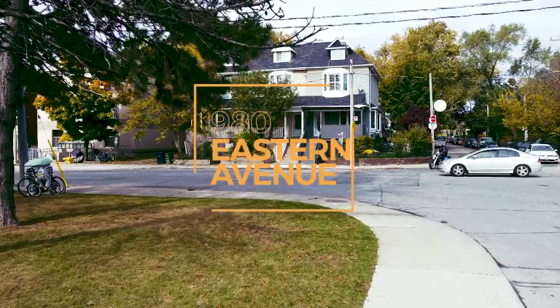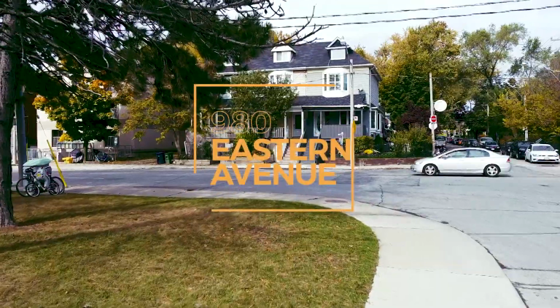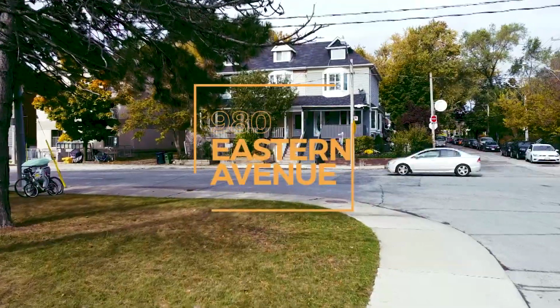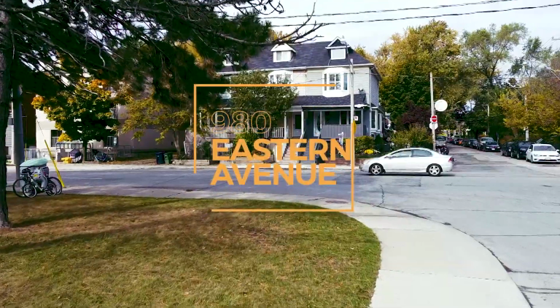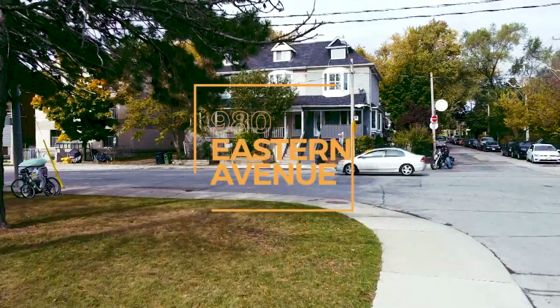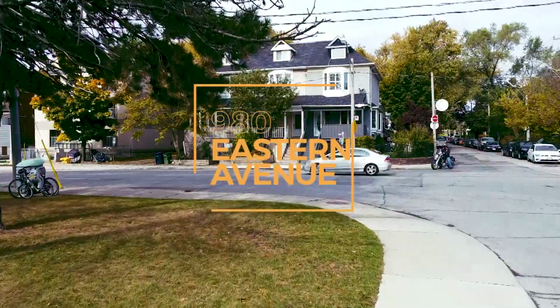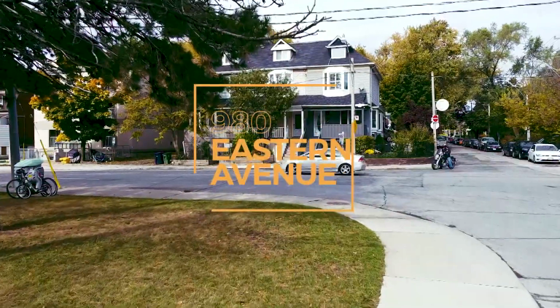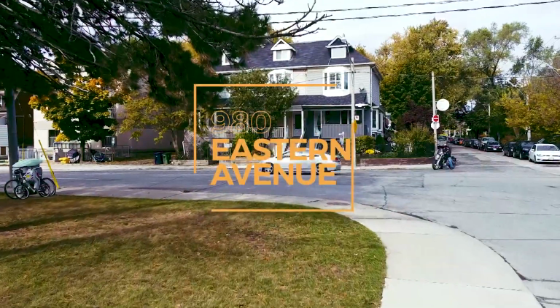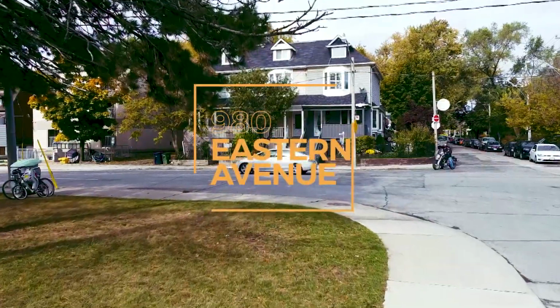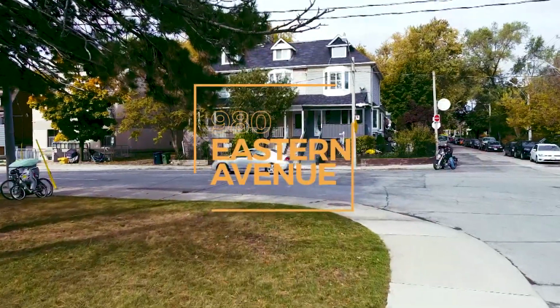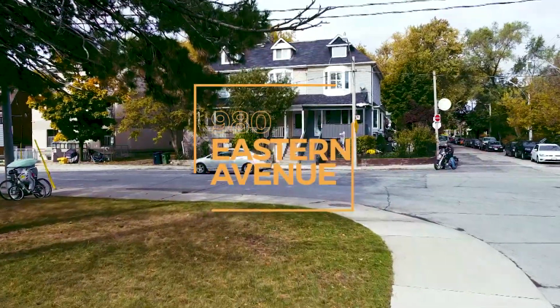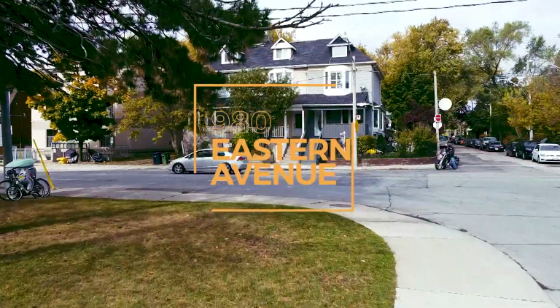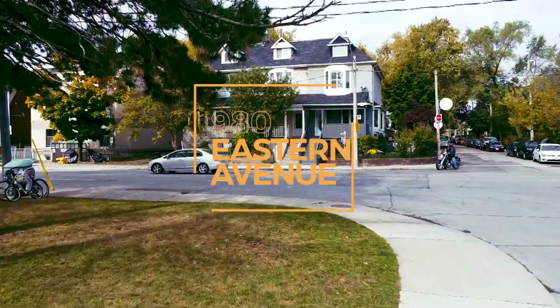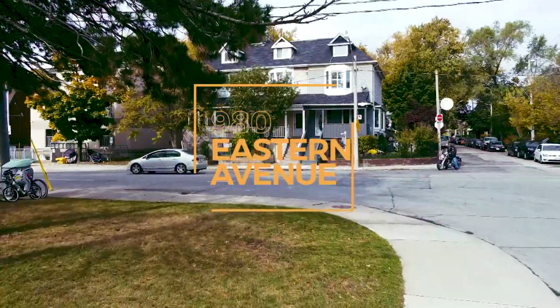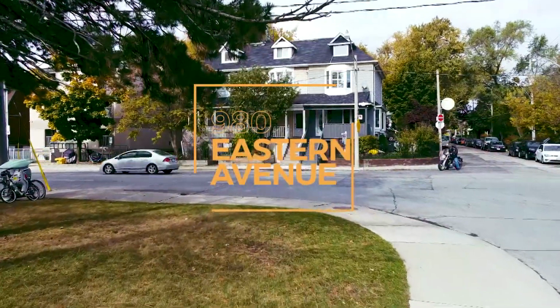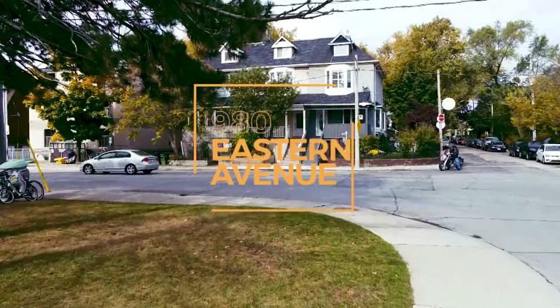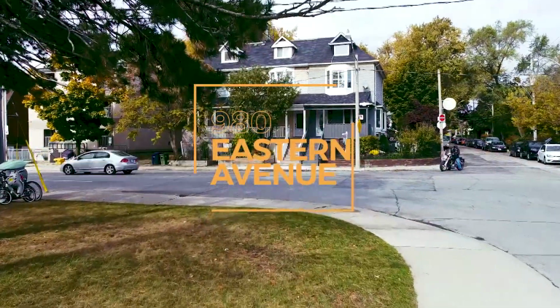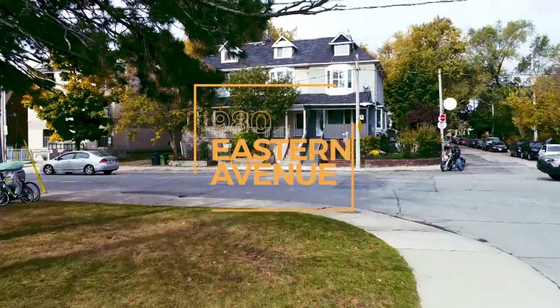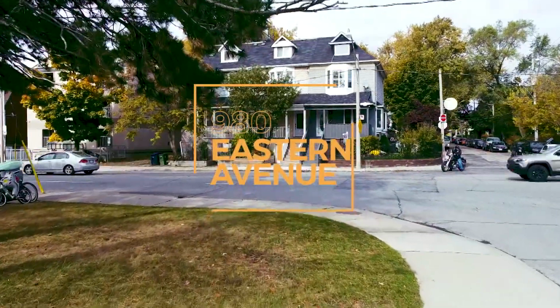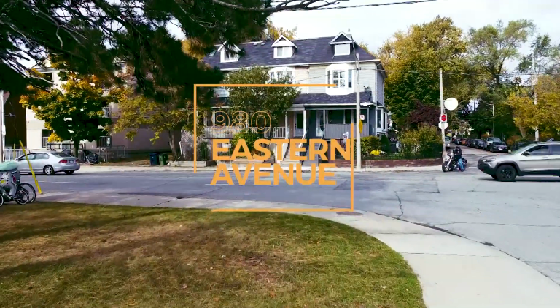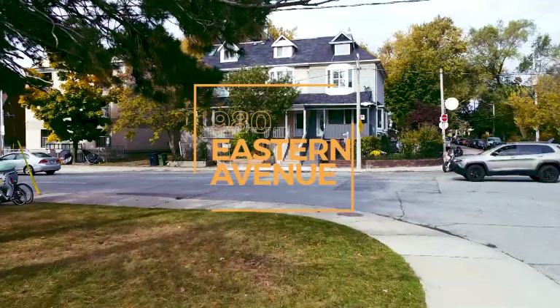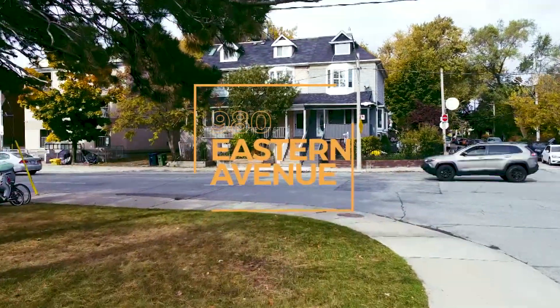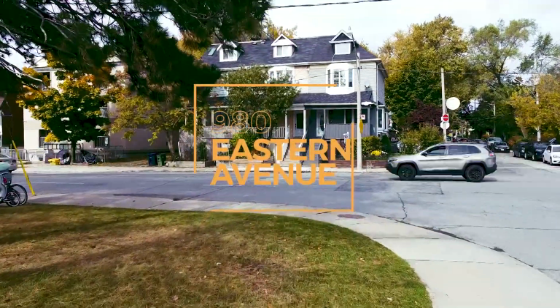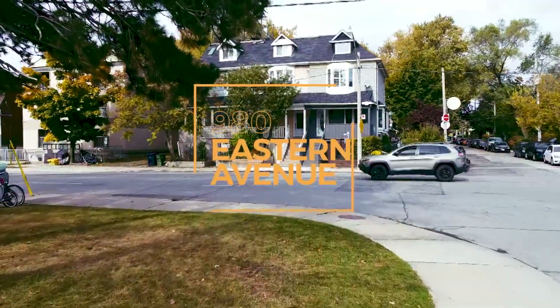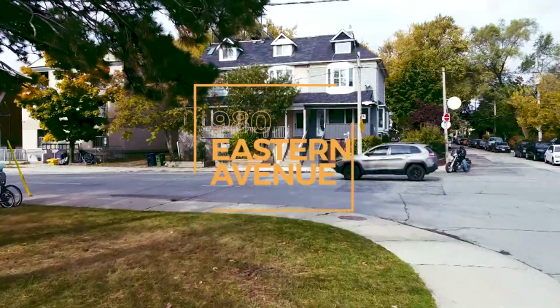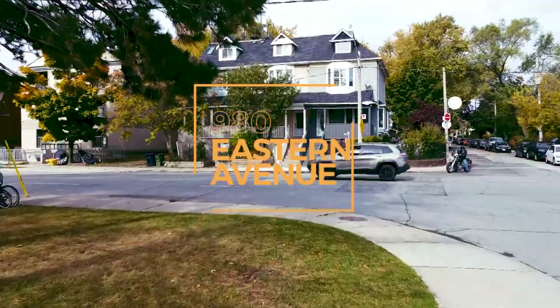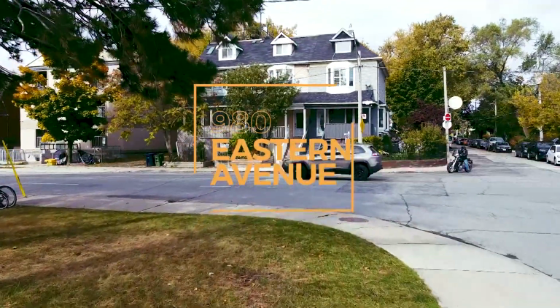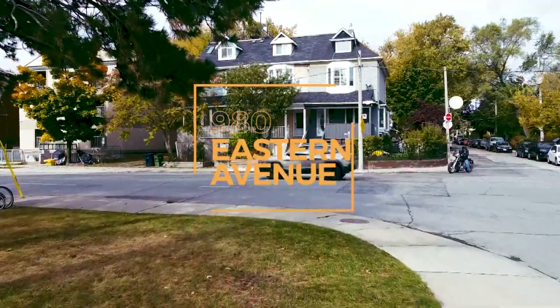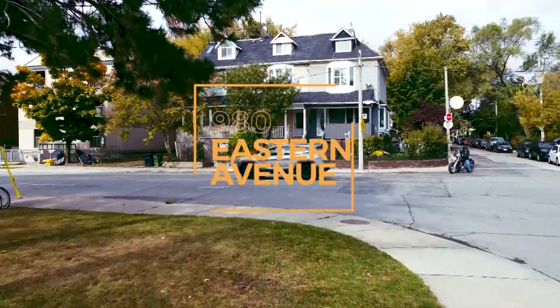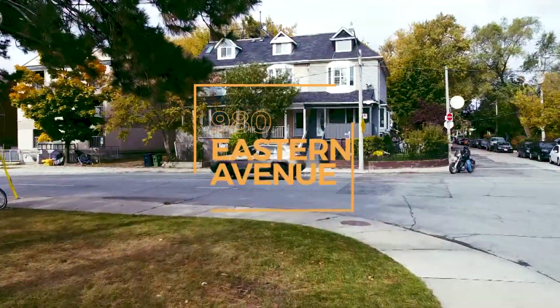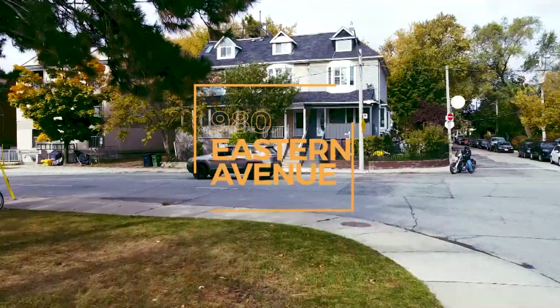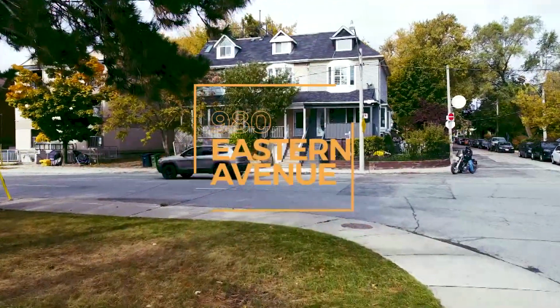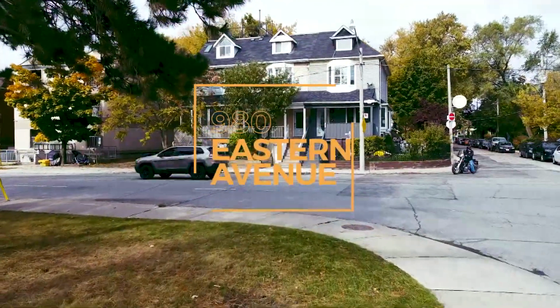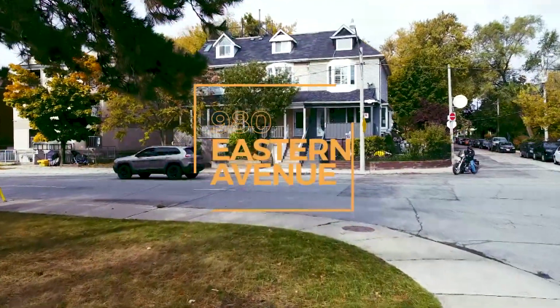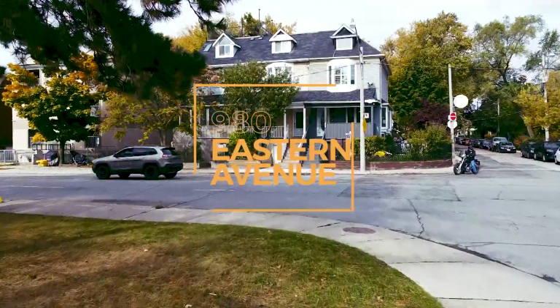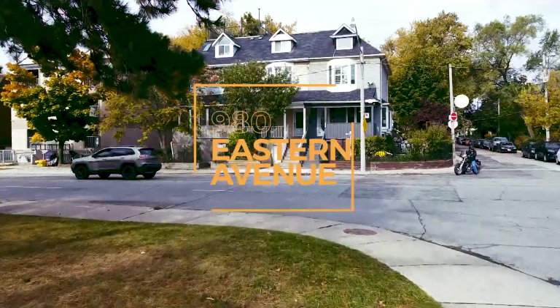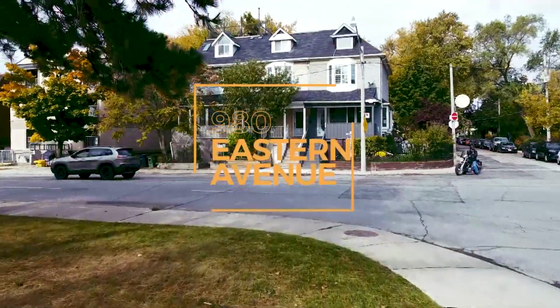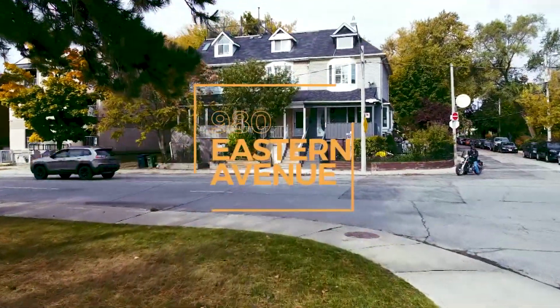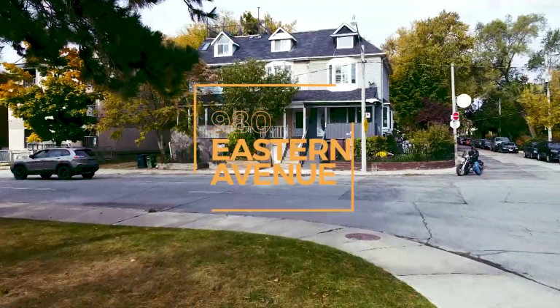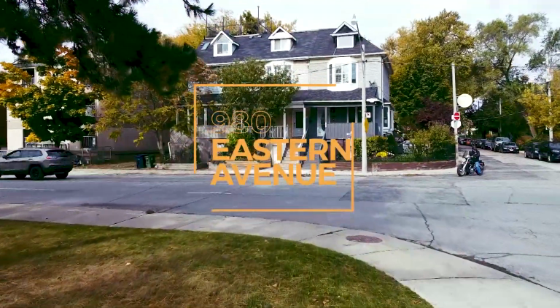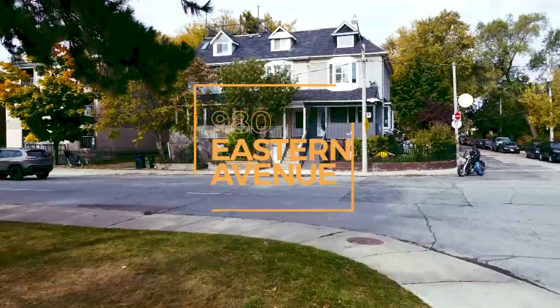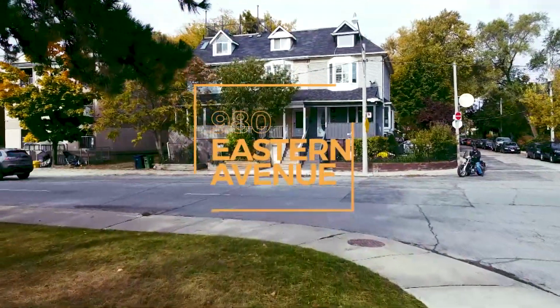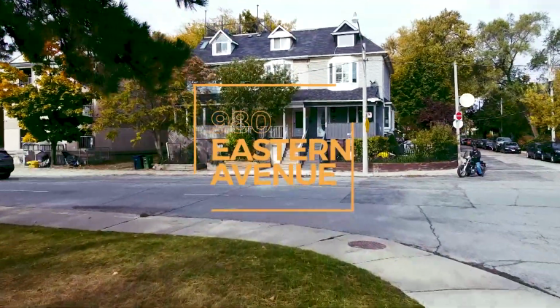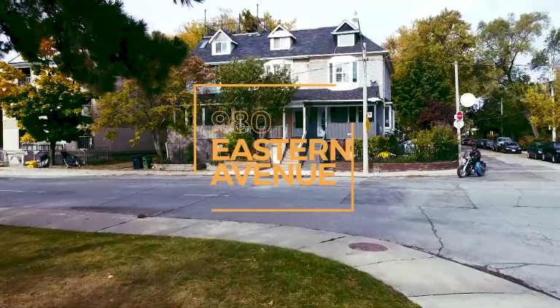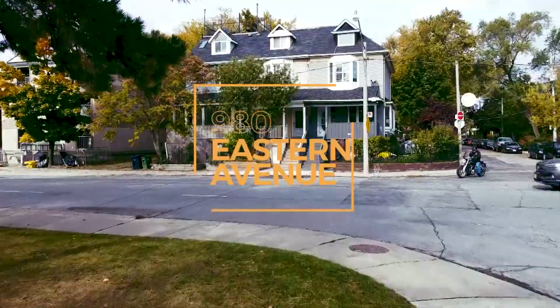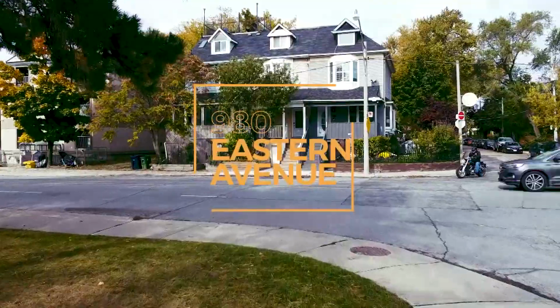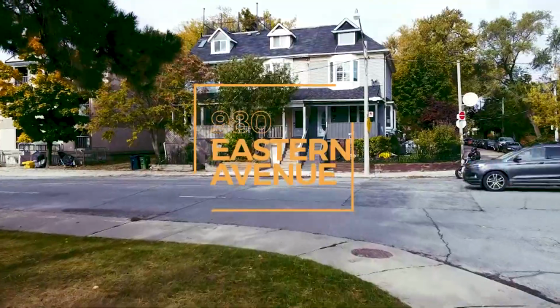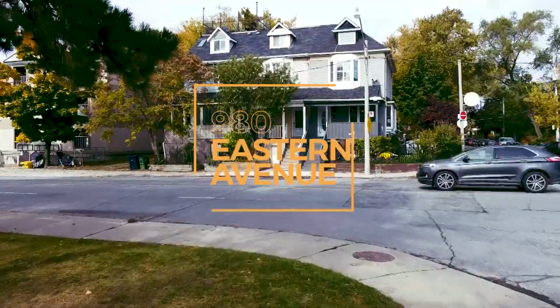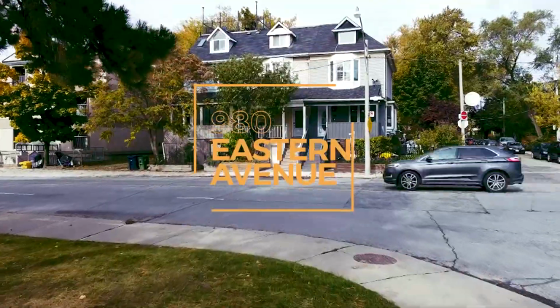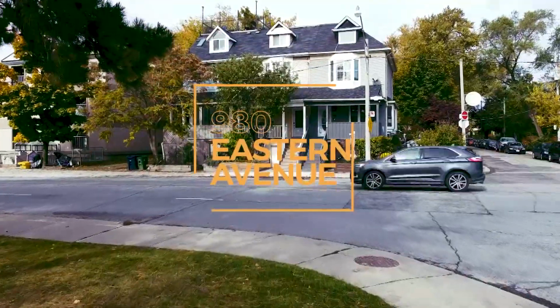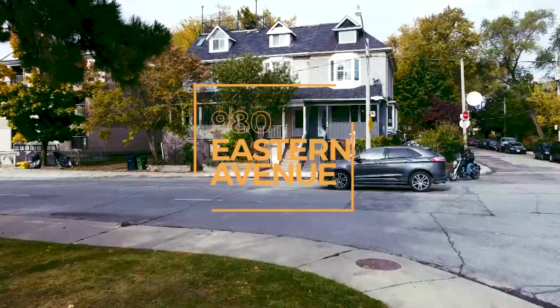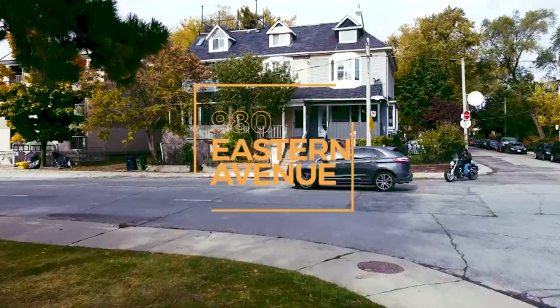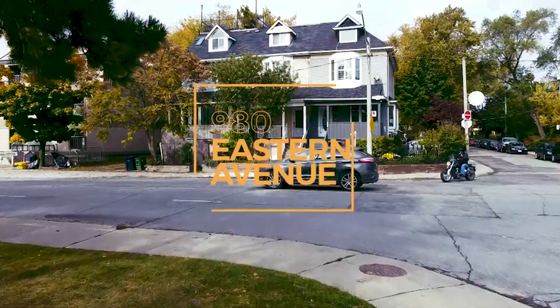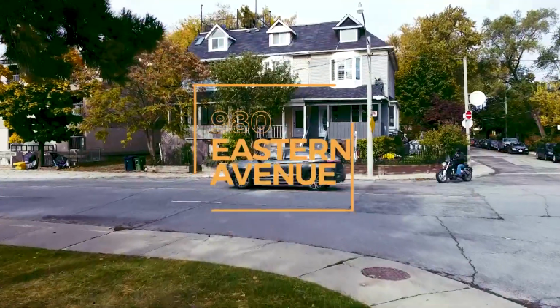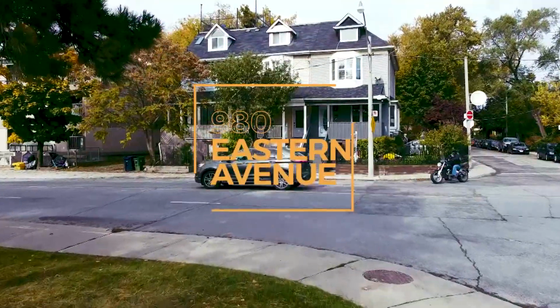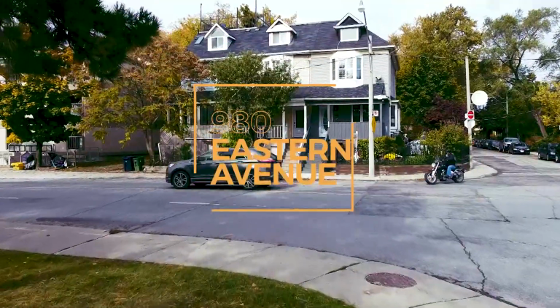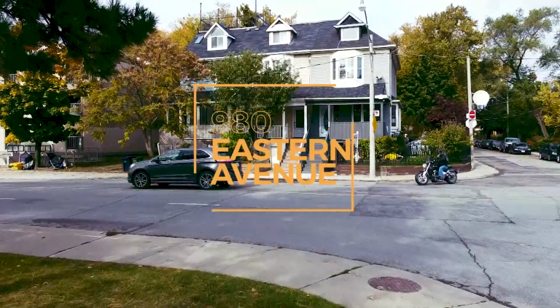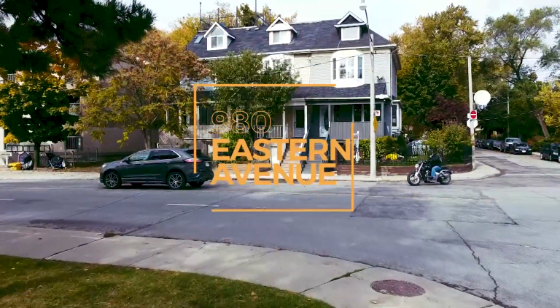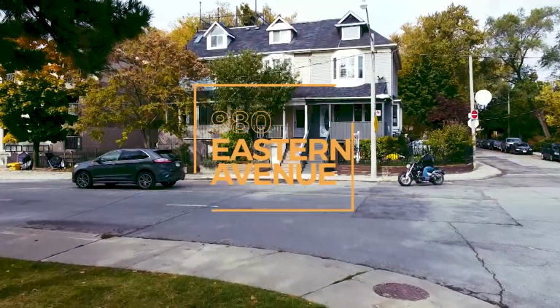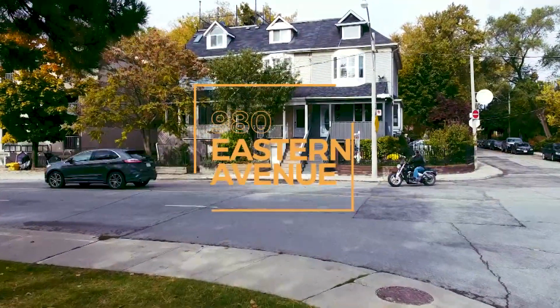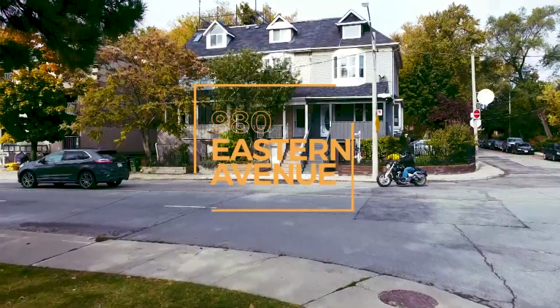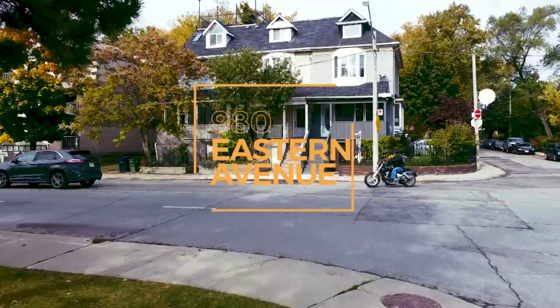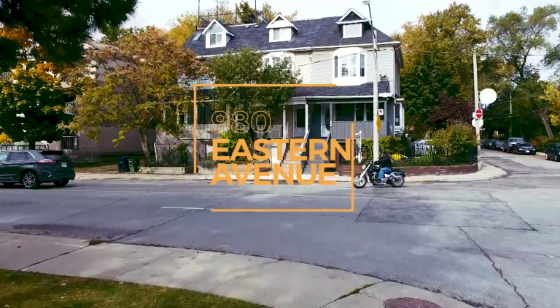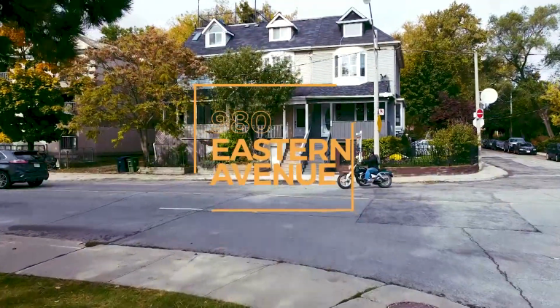Welcome to 980 Eastern Avenue, in the heart of one of Toronto's most liveable and loved neighbourhoods, Leslieville.